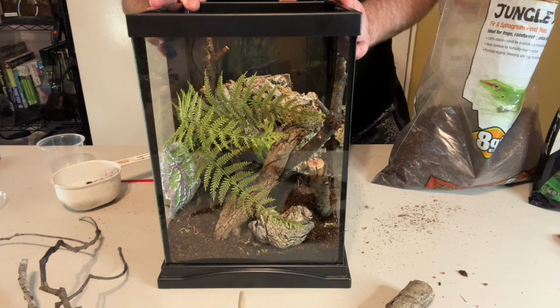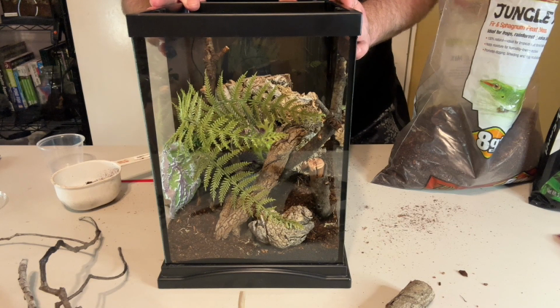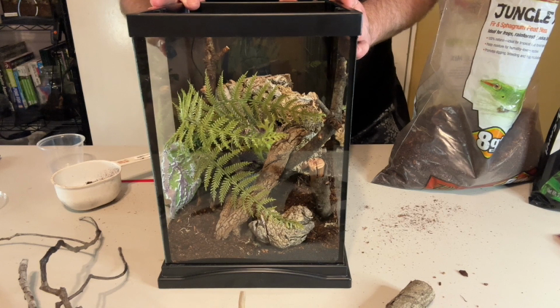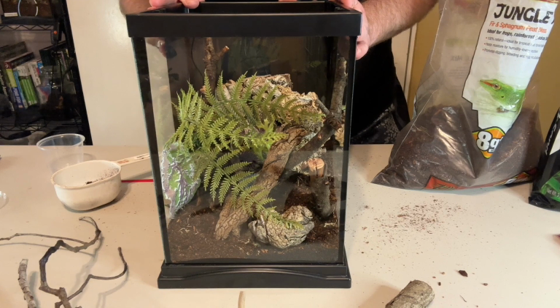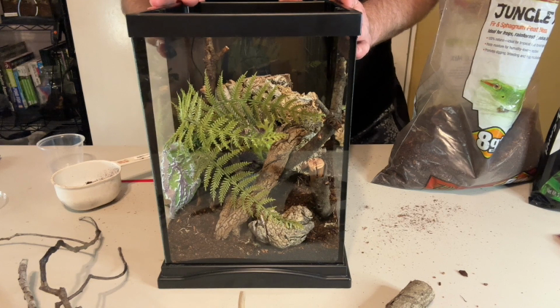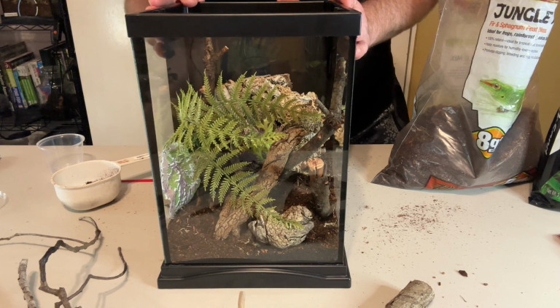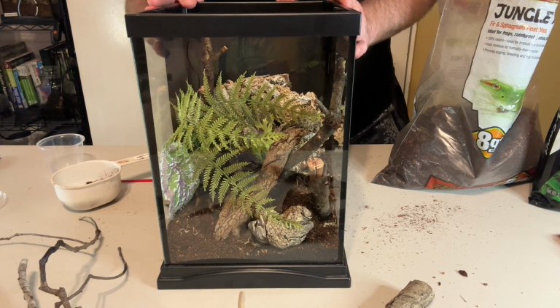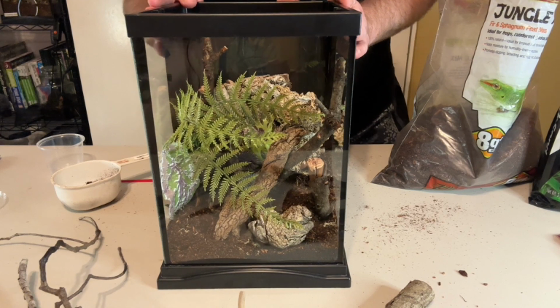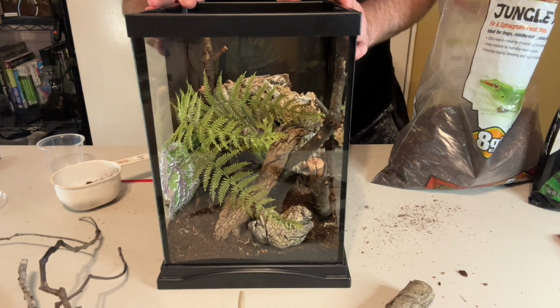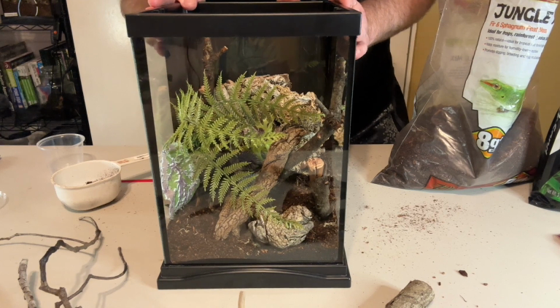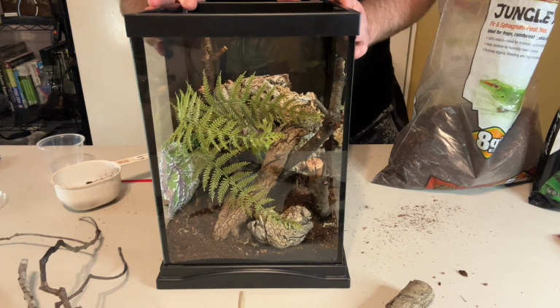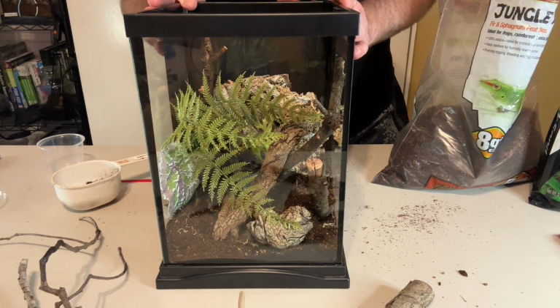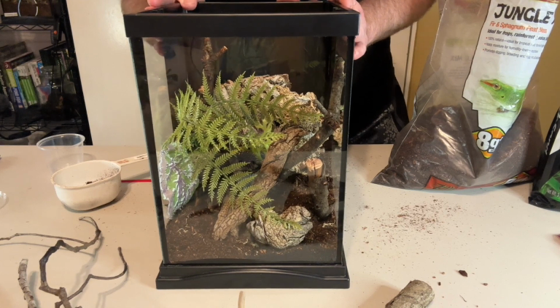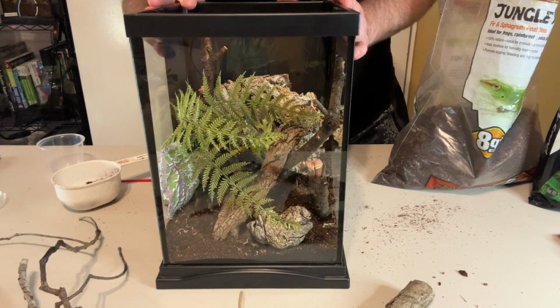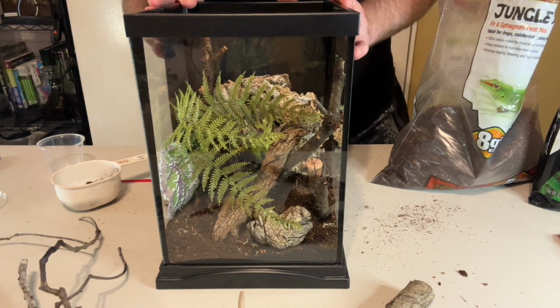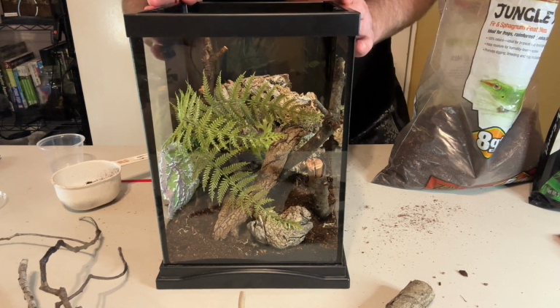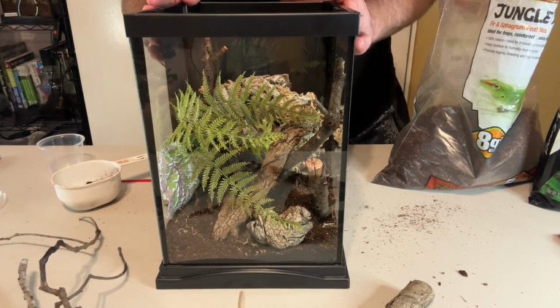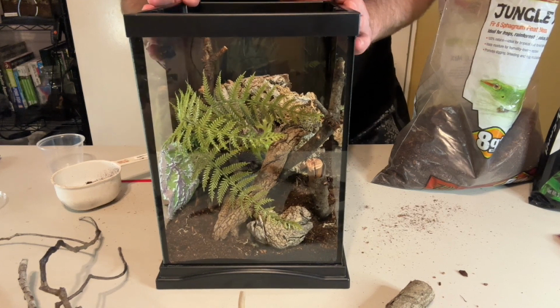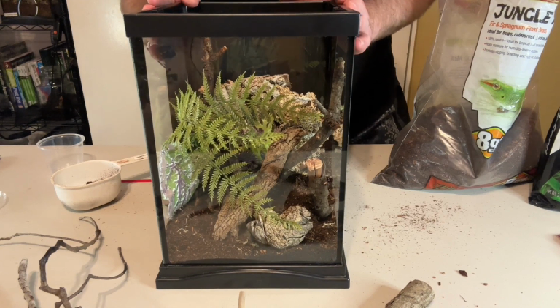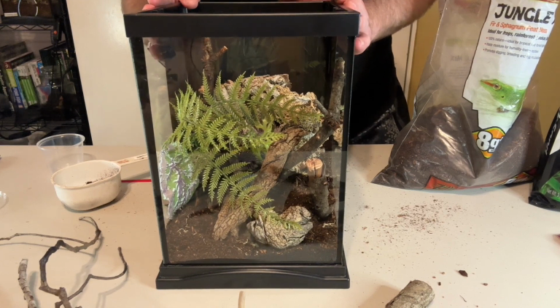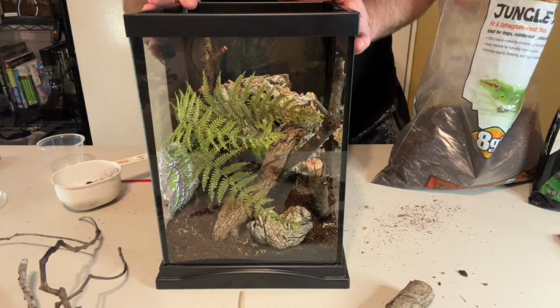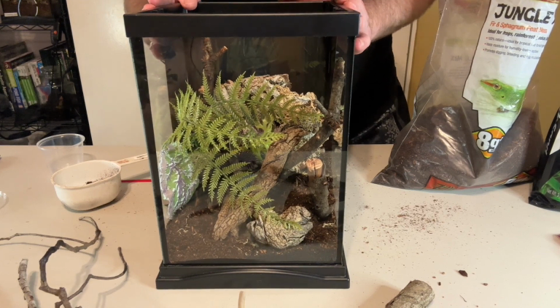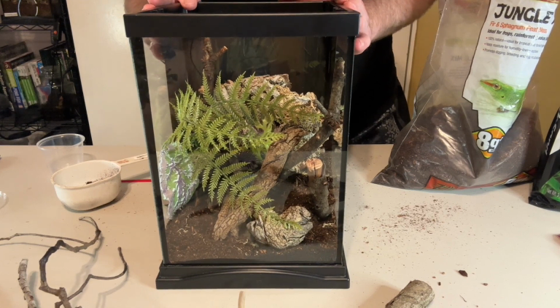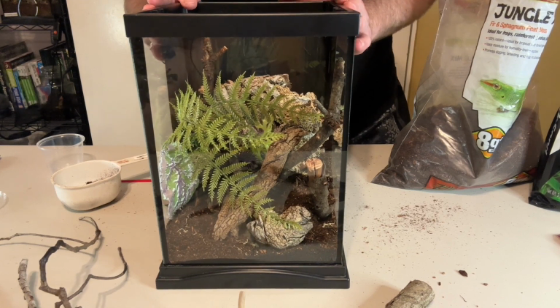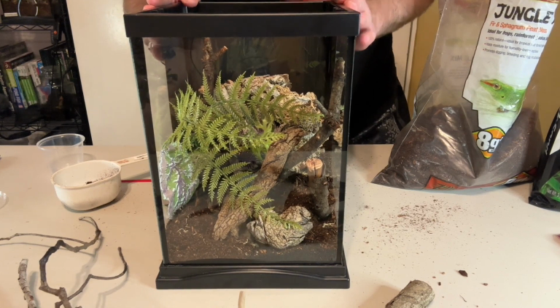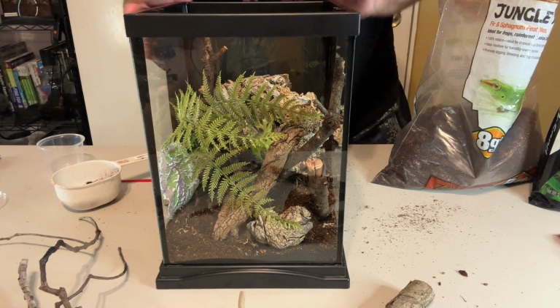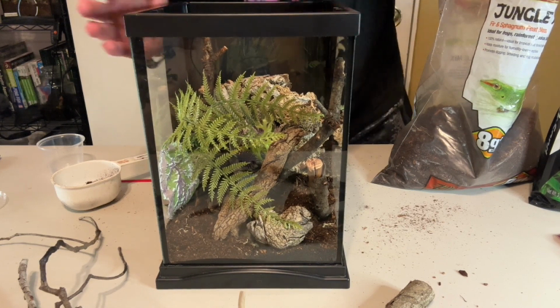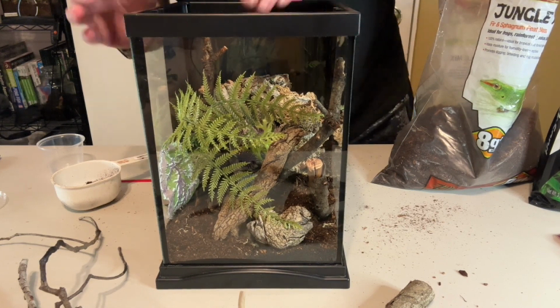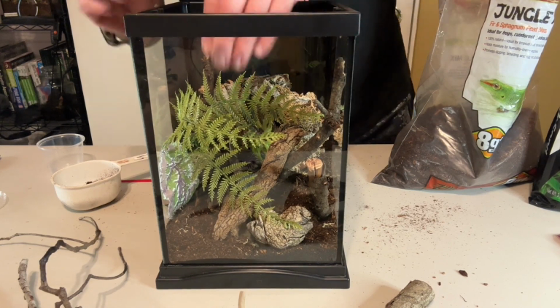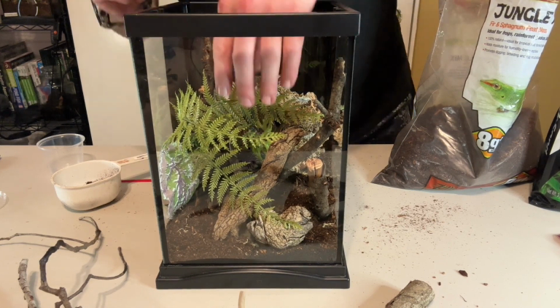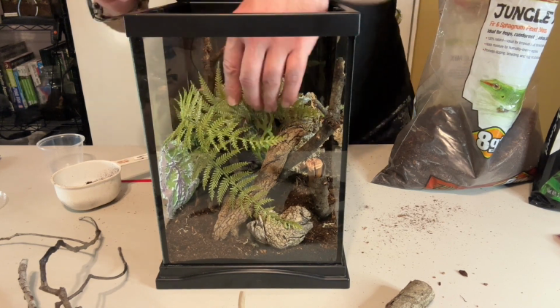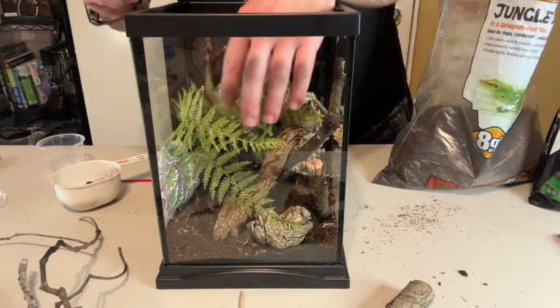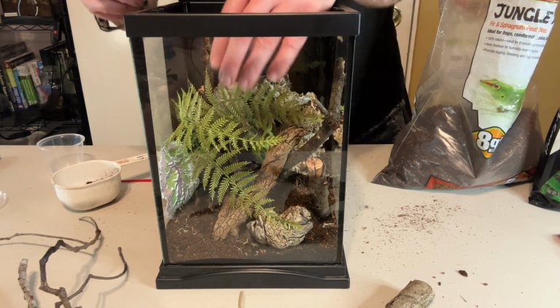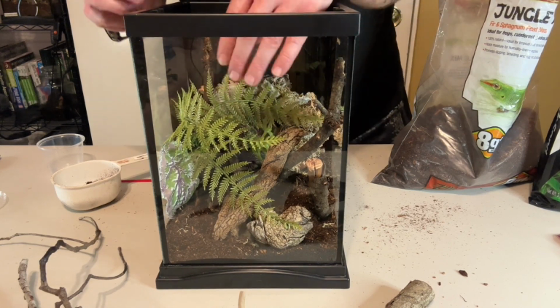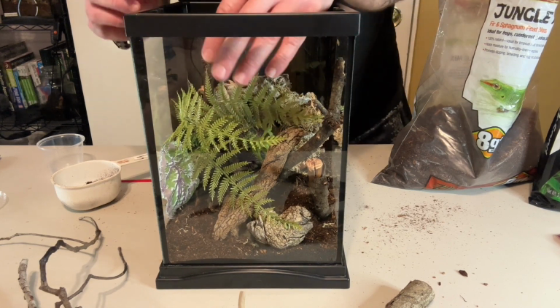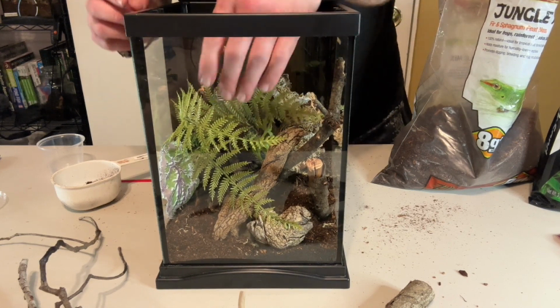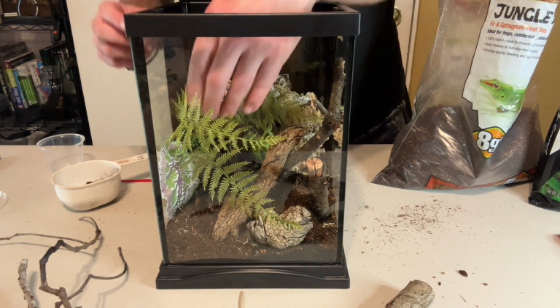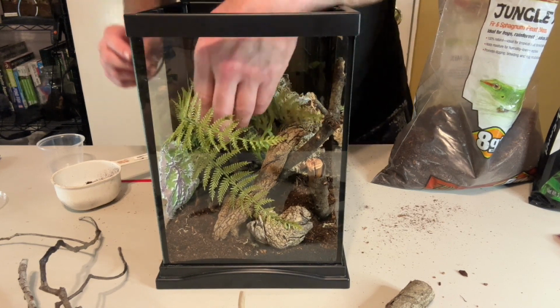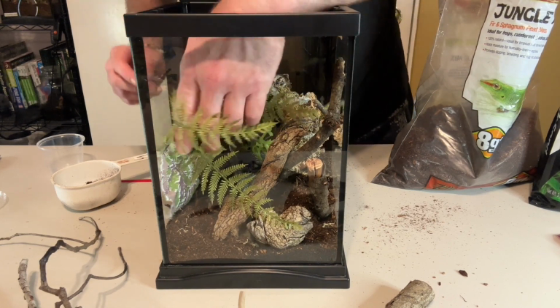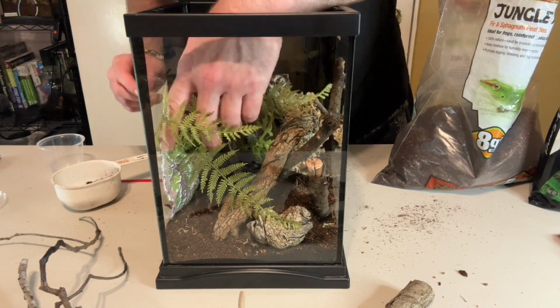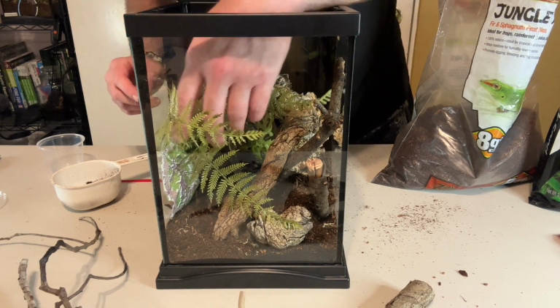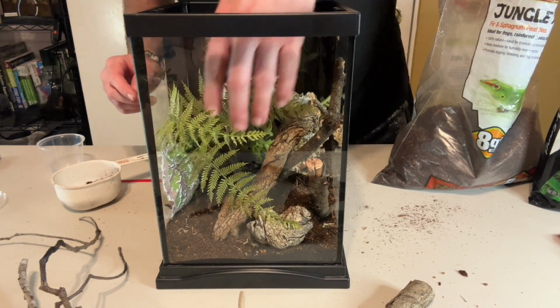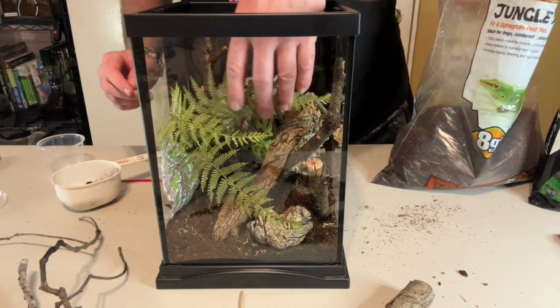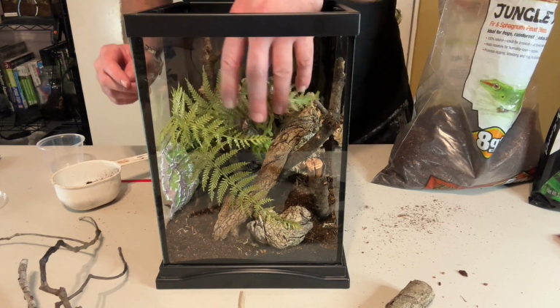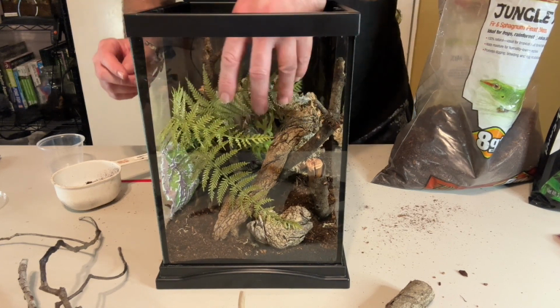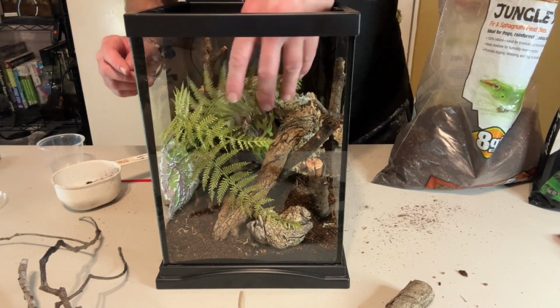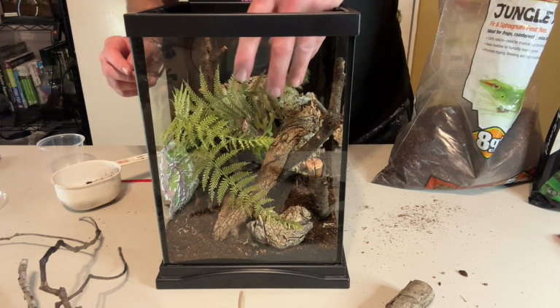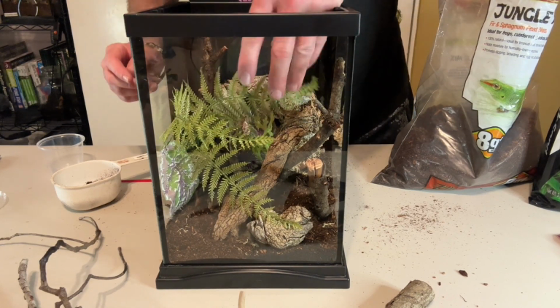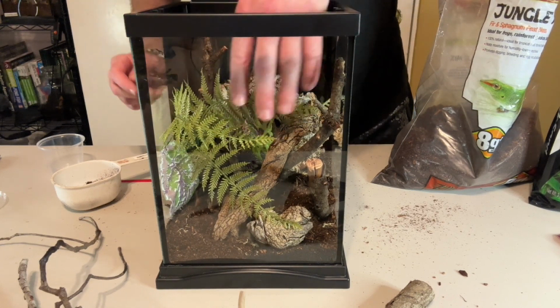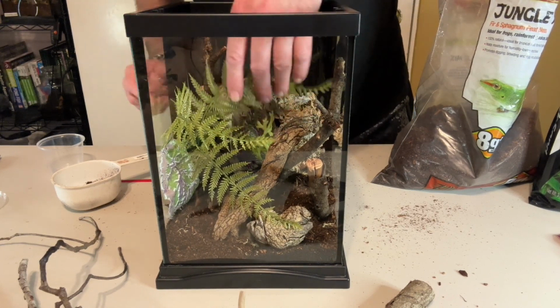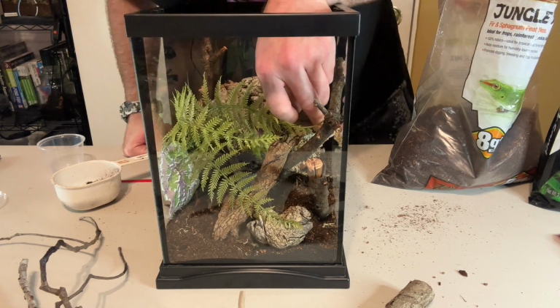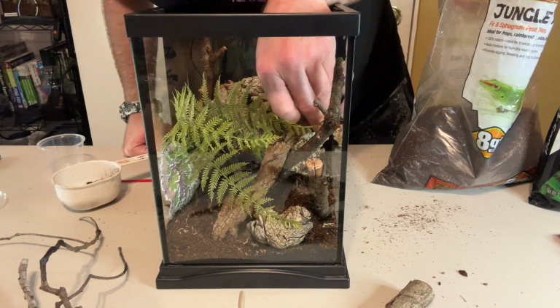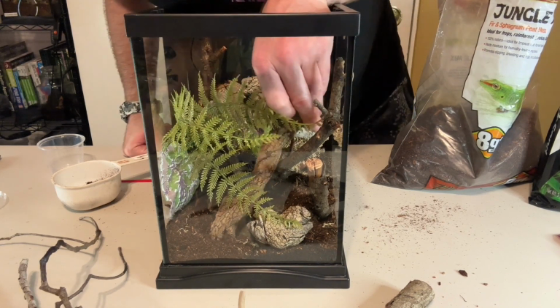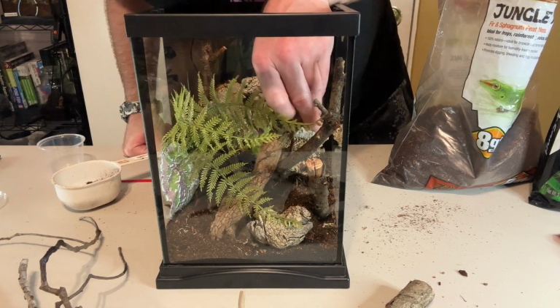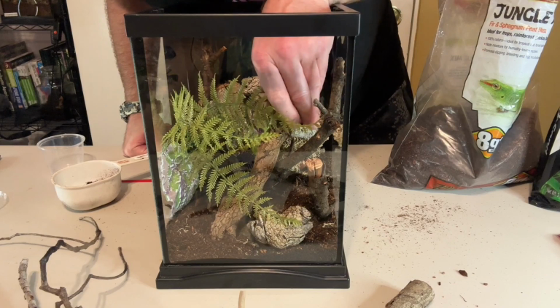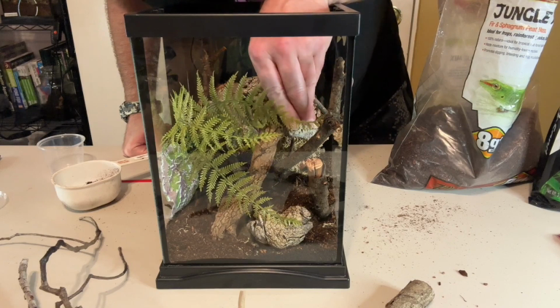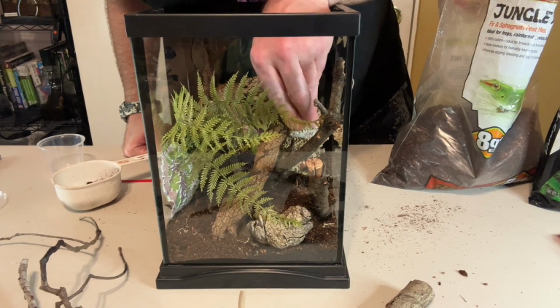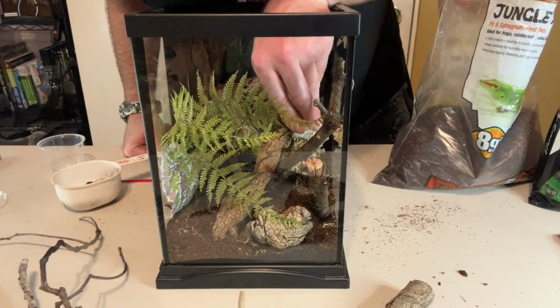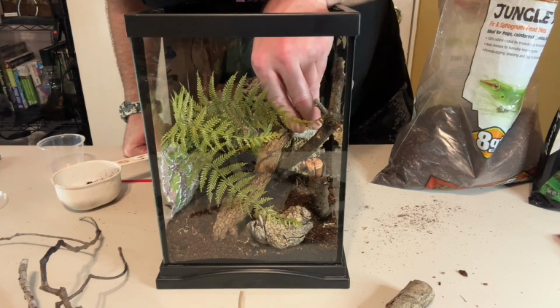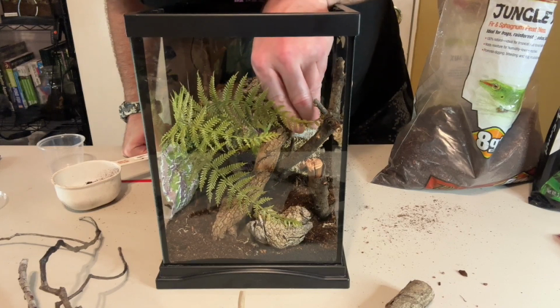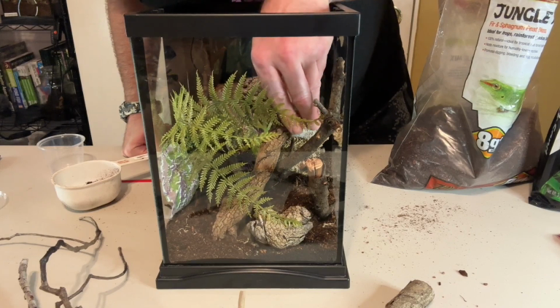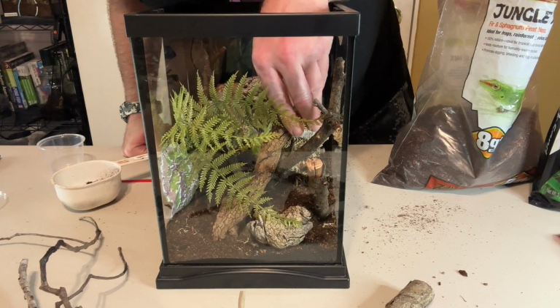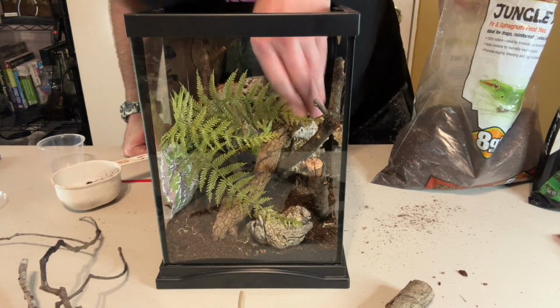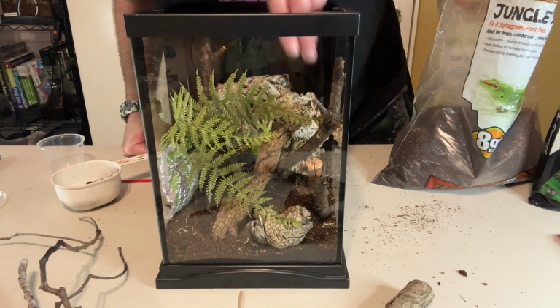Sorry, I forgot to hit record there, but I worked this other piece in and then repositioned it.